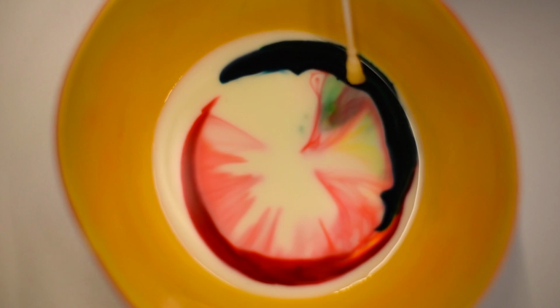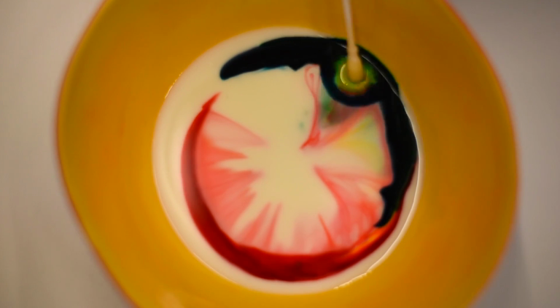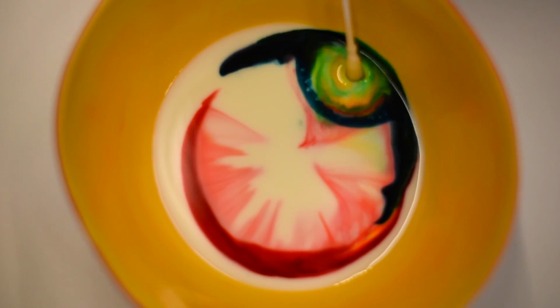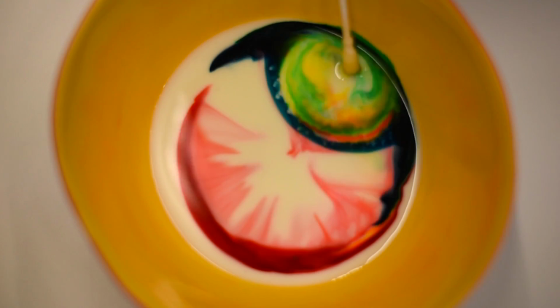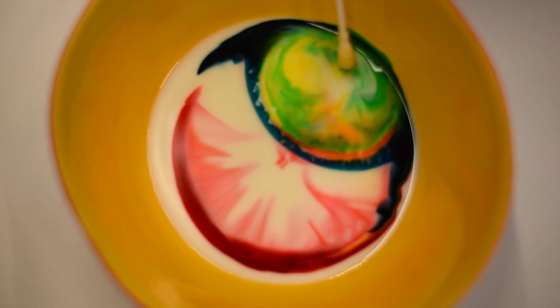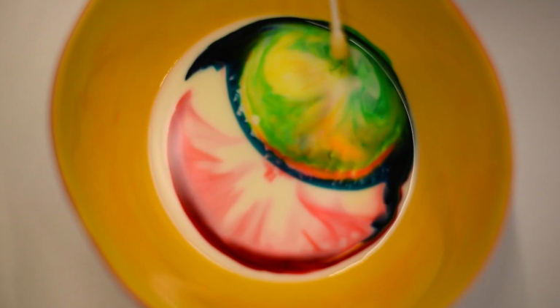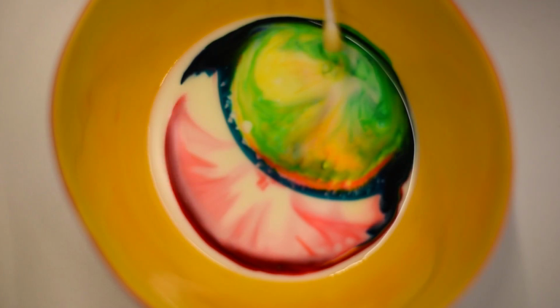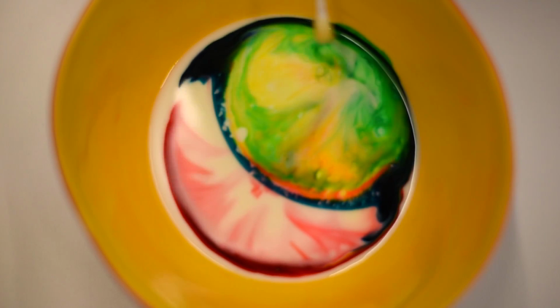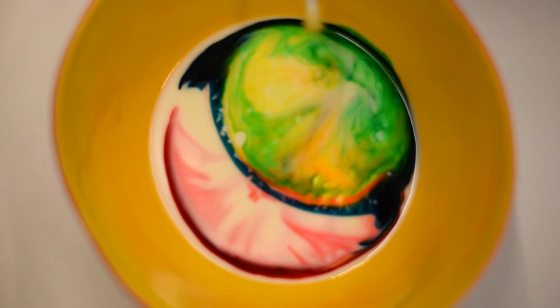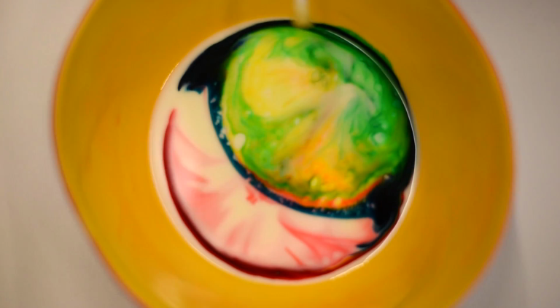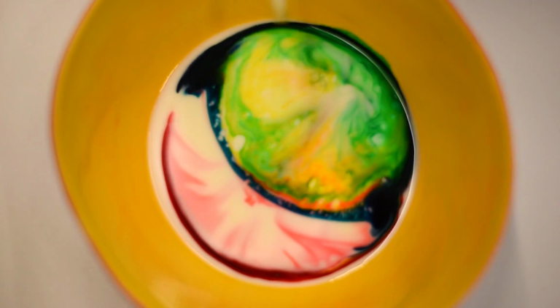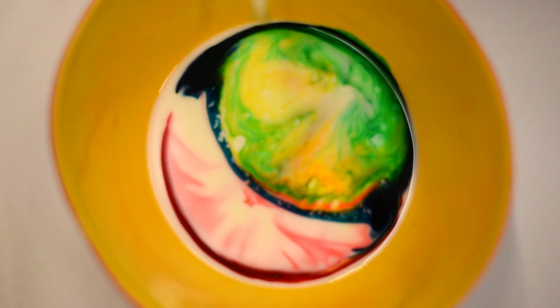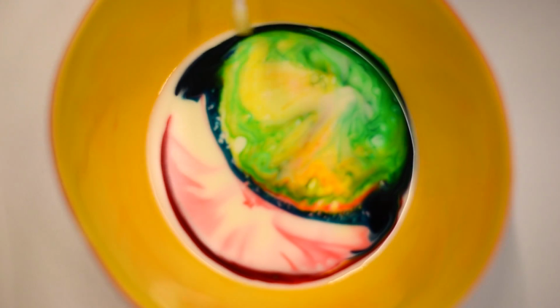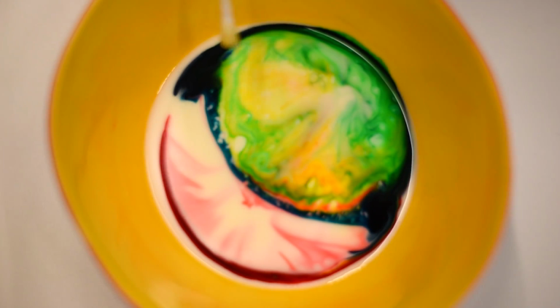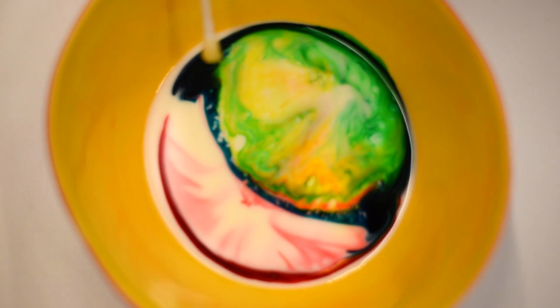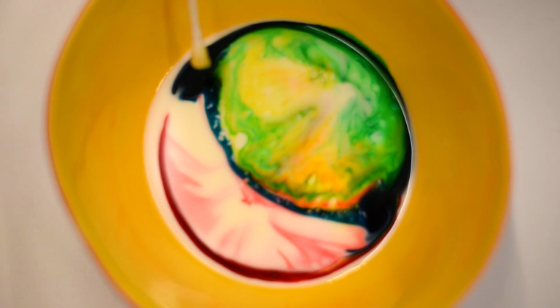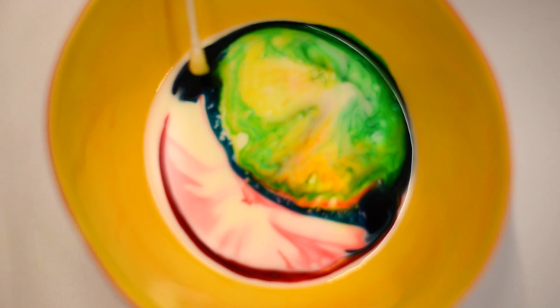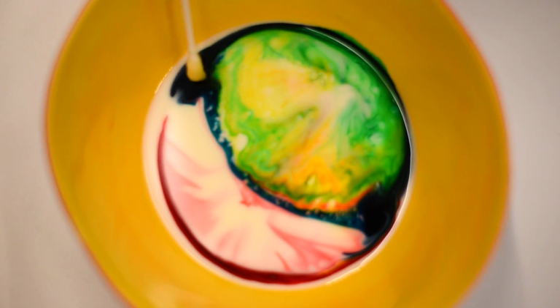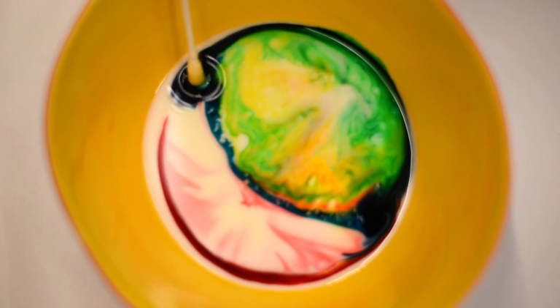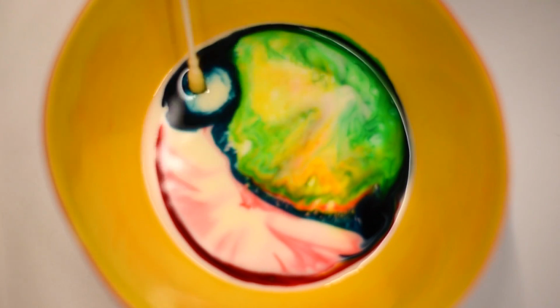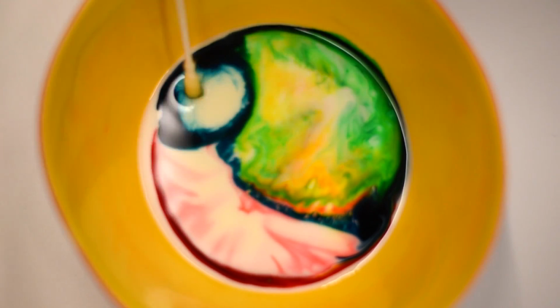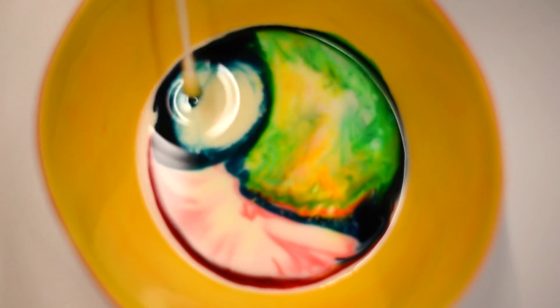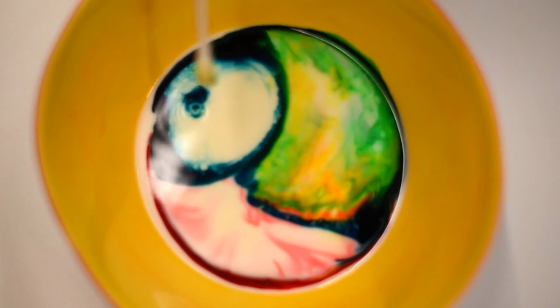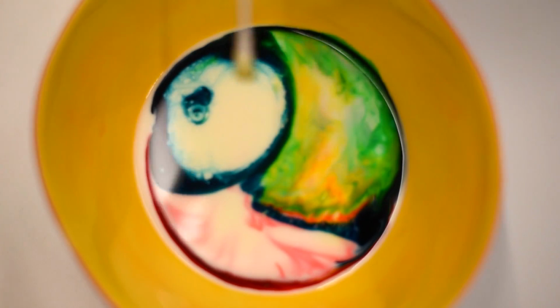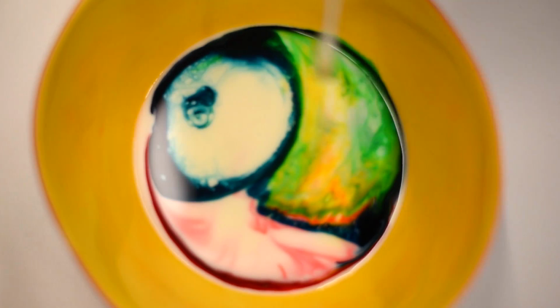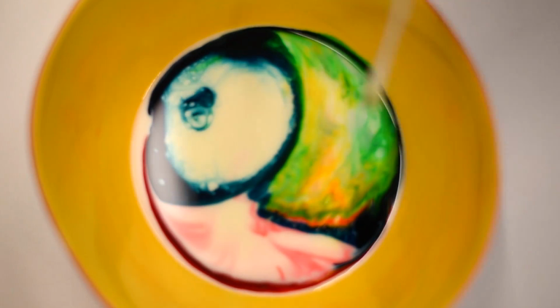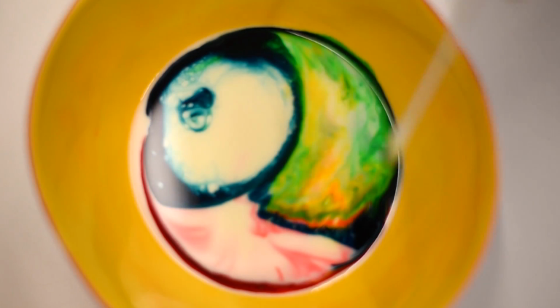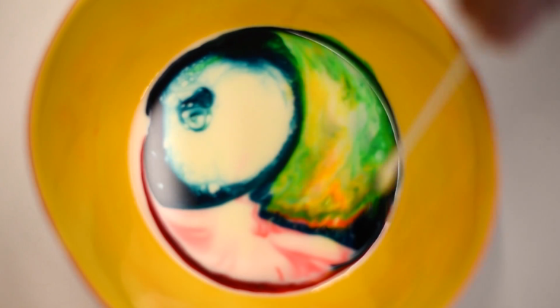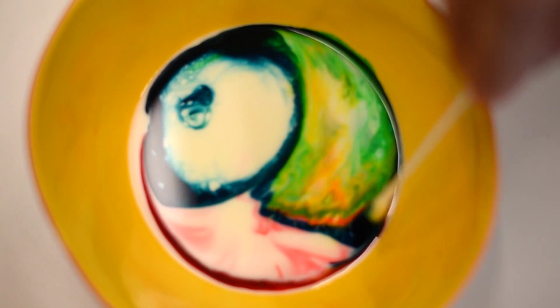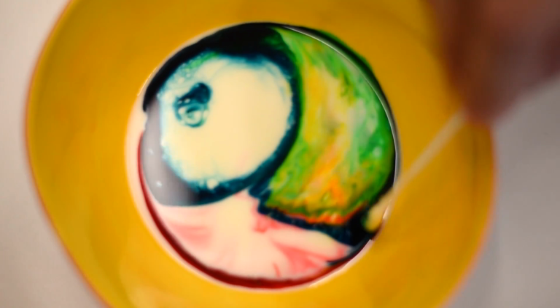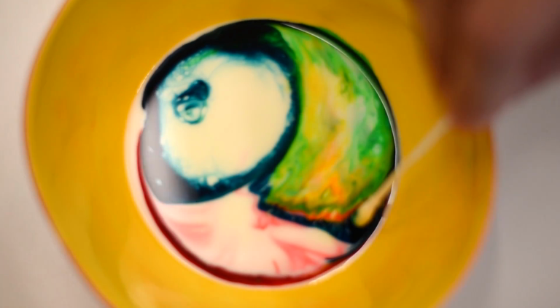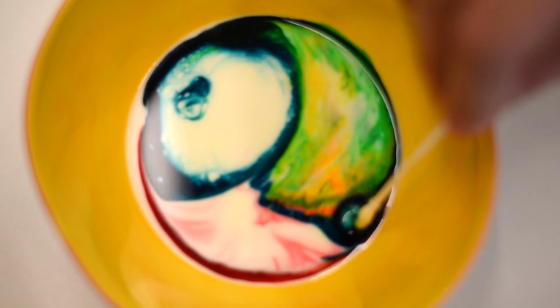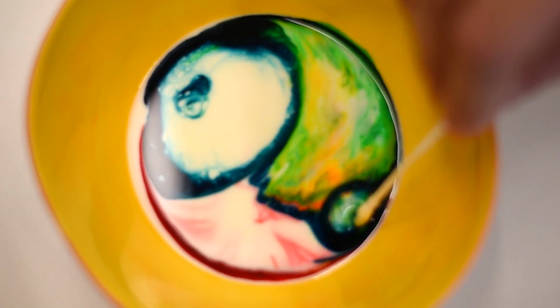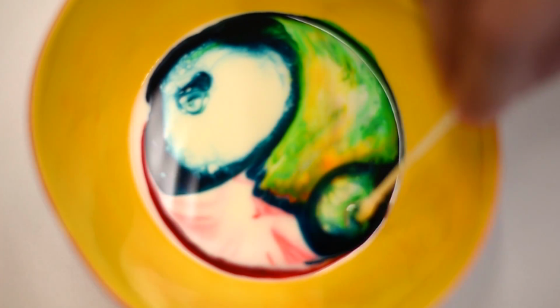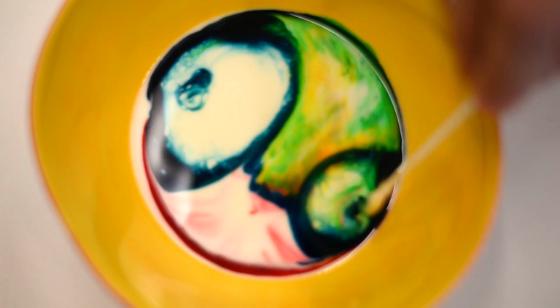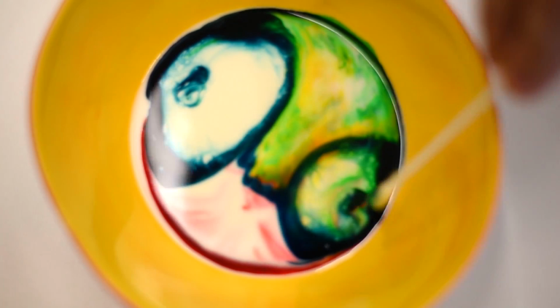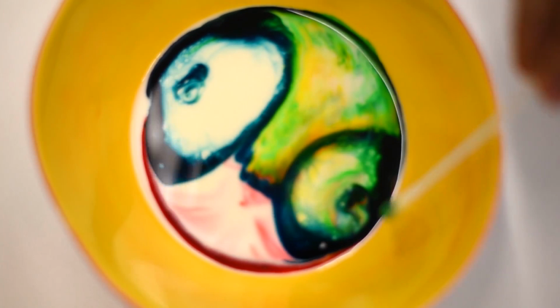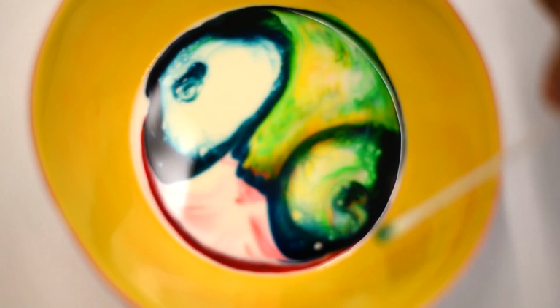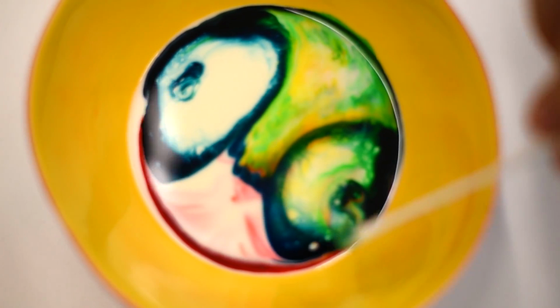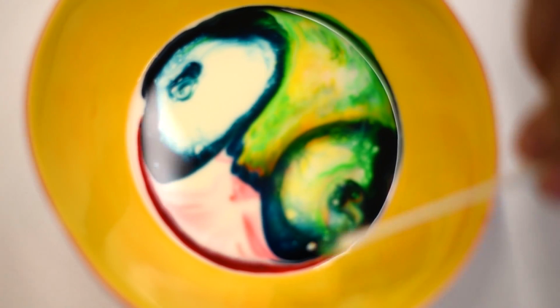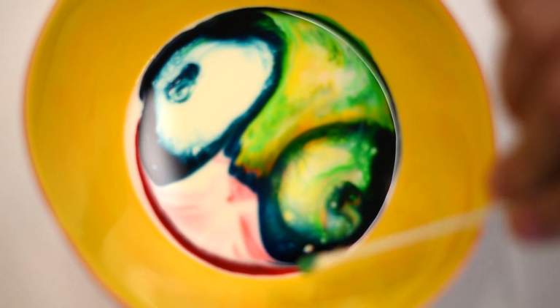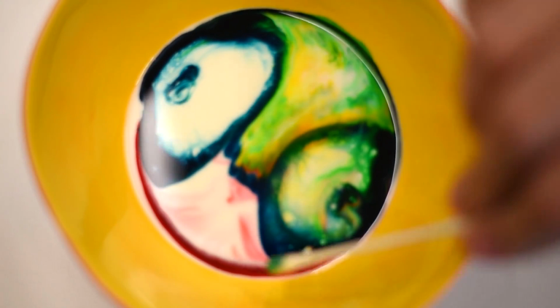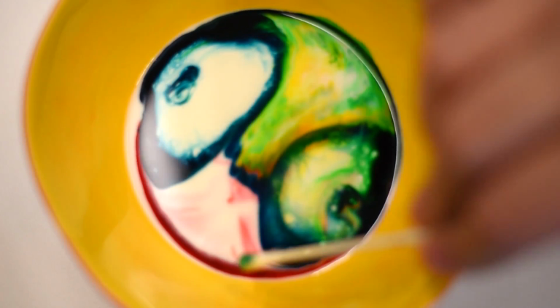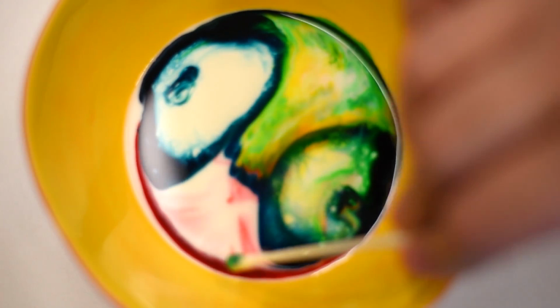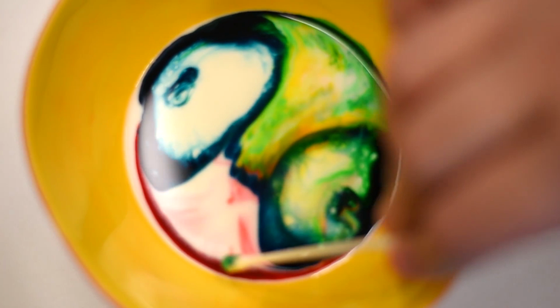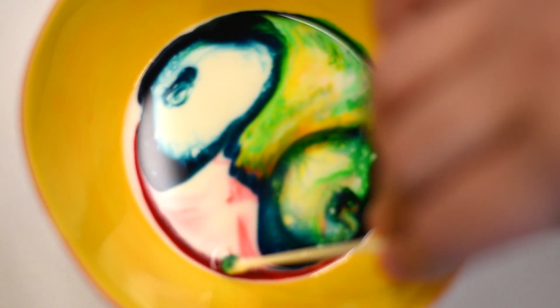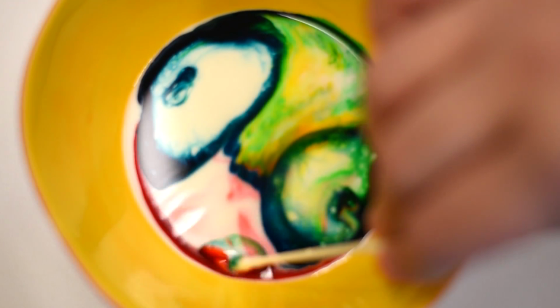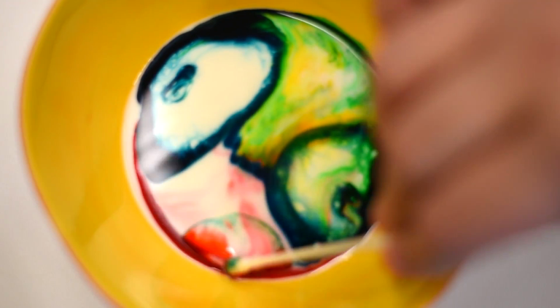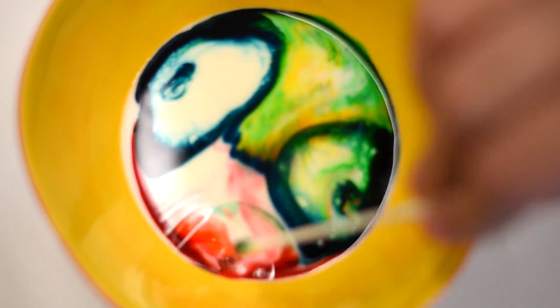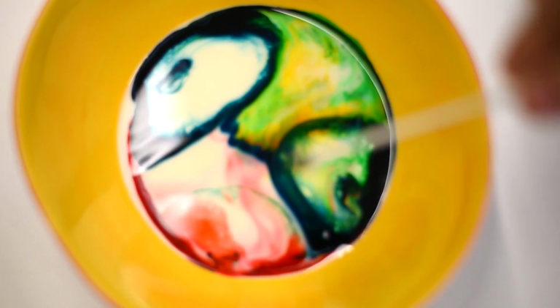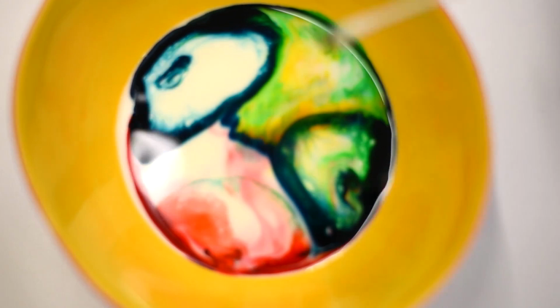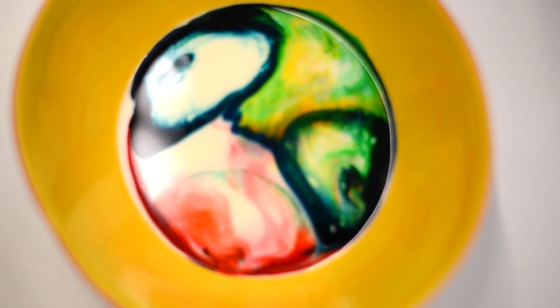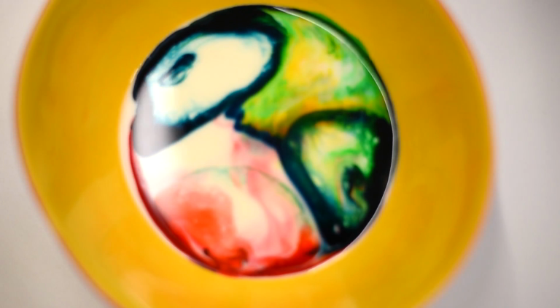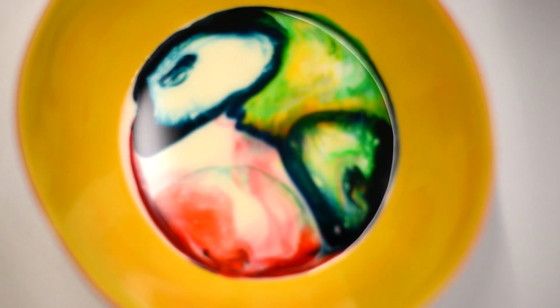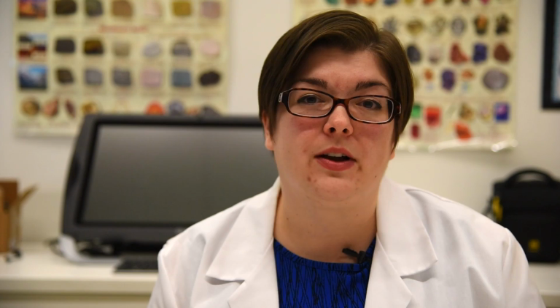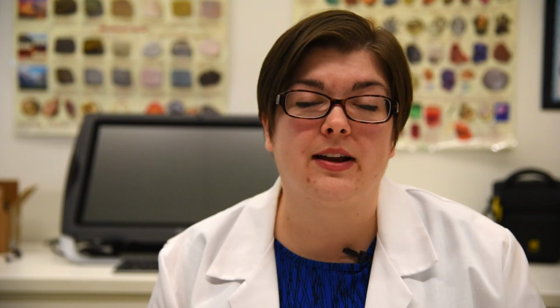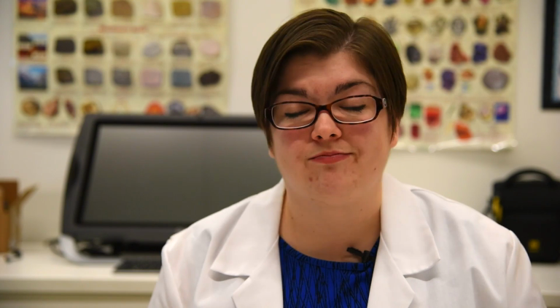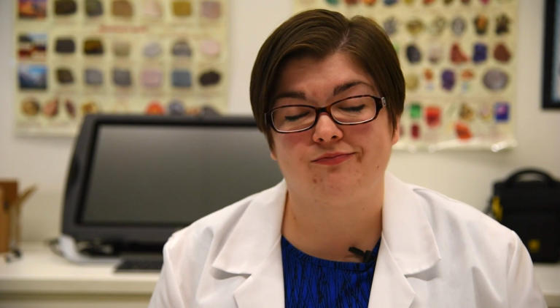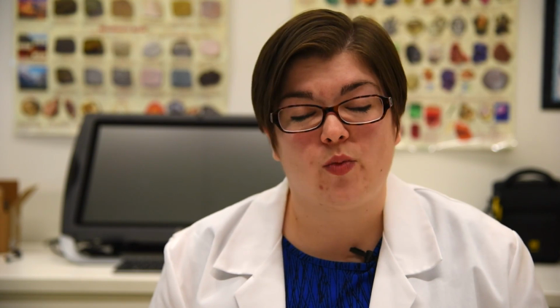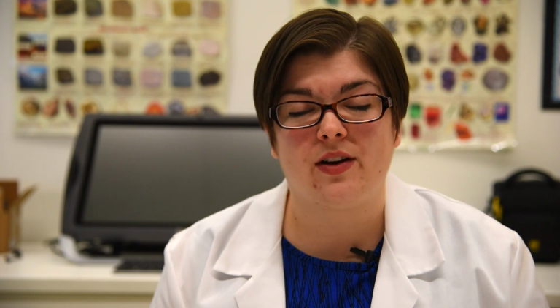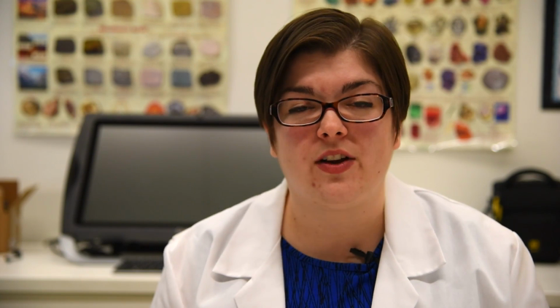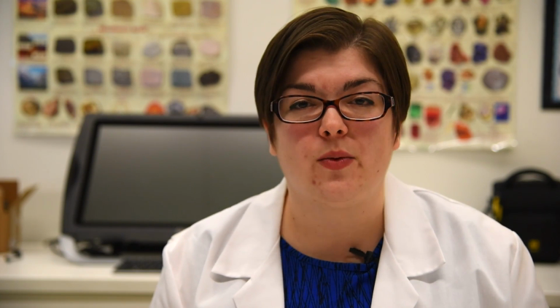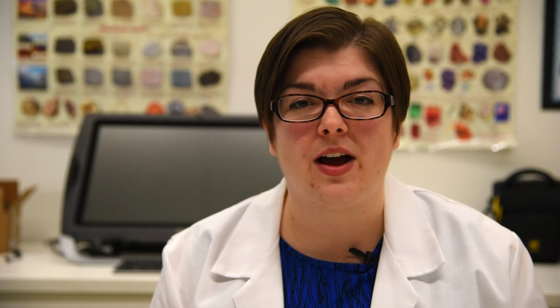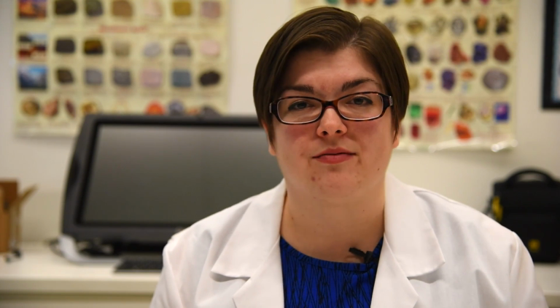Once you've done this experiment, you can repeat it as many times as you want, trying different colors, different places to drop the food coloring — whatever you want.